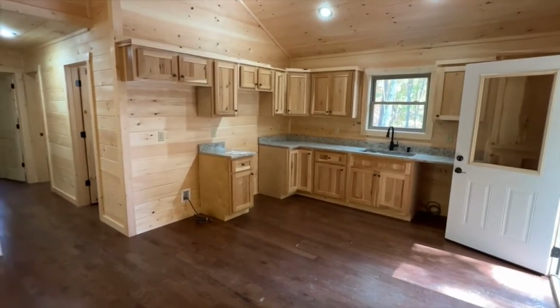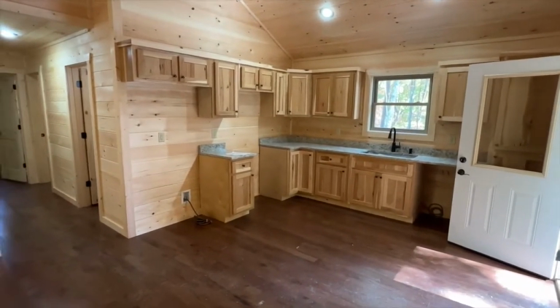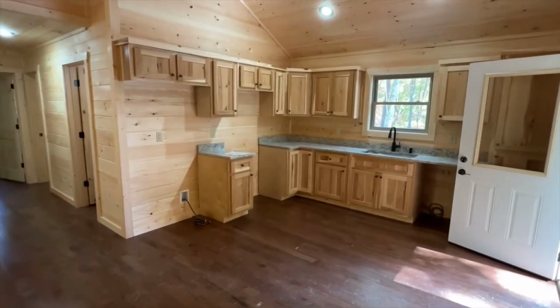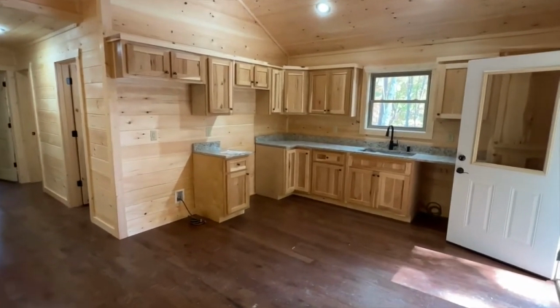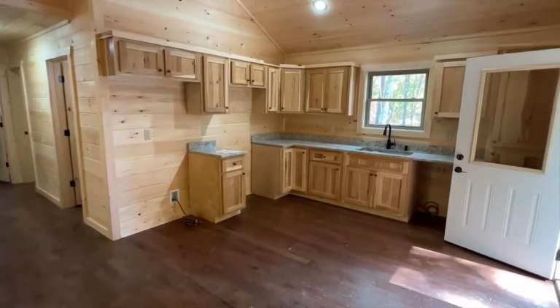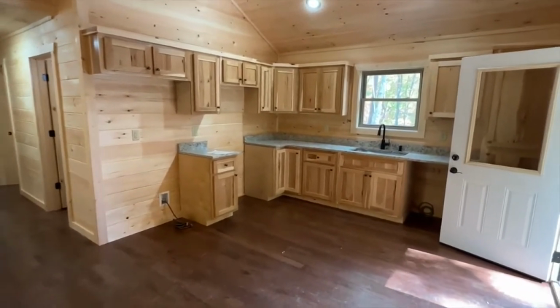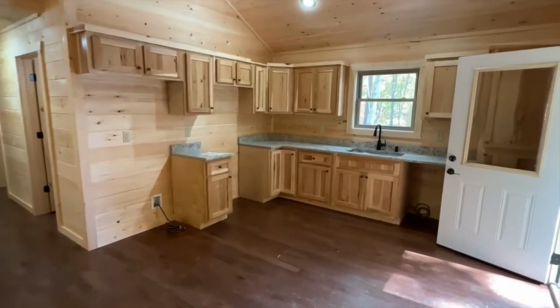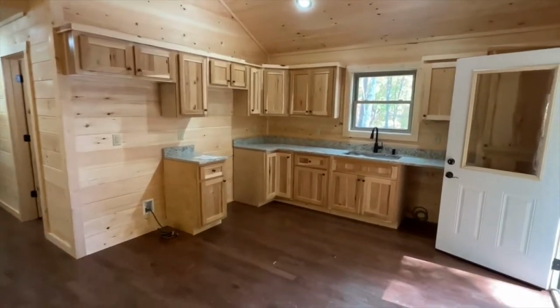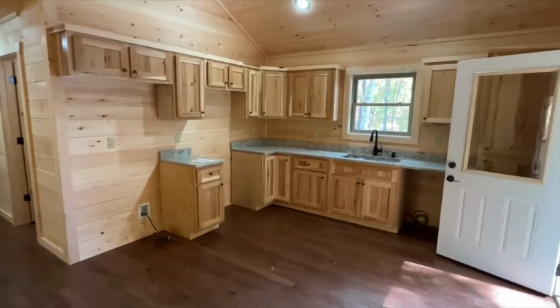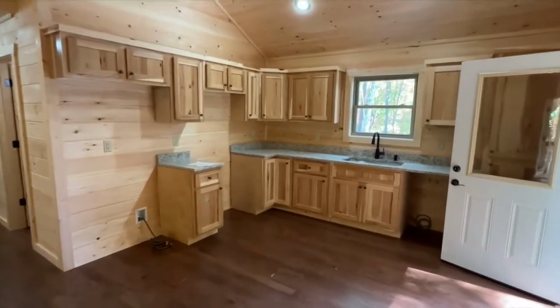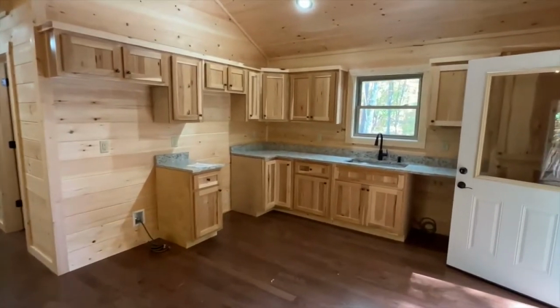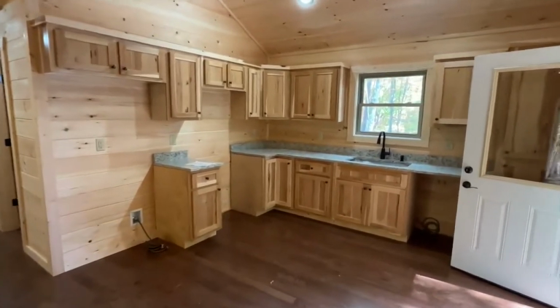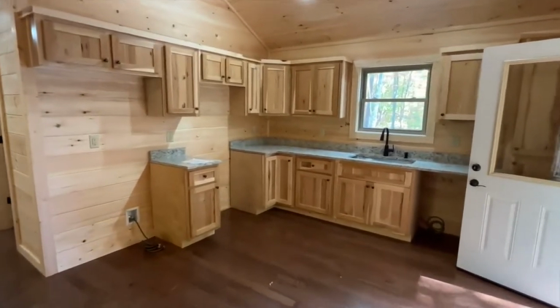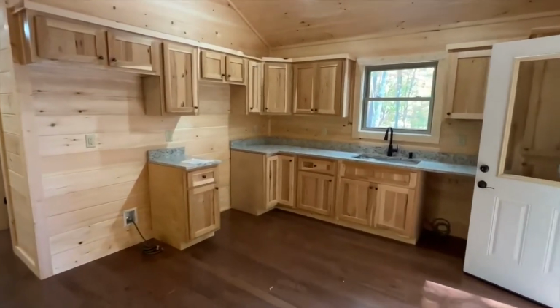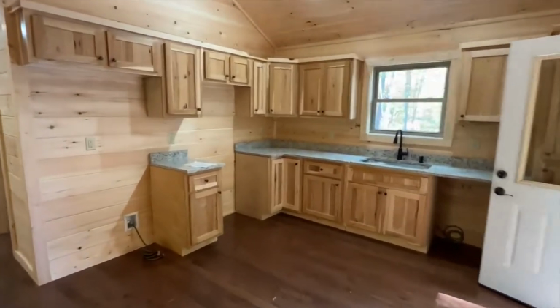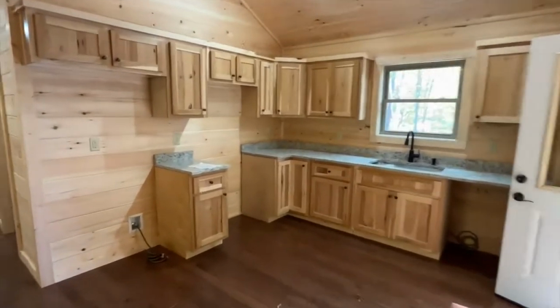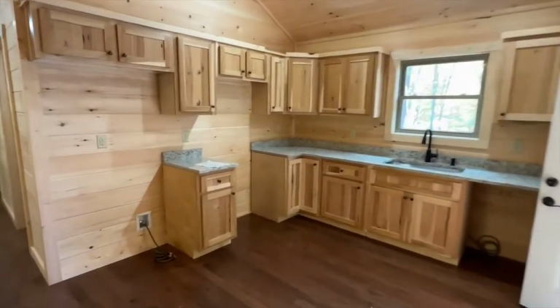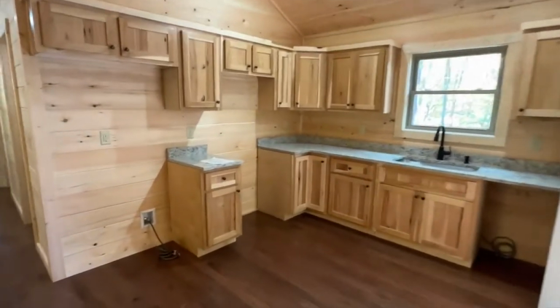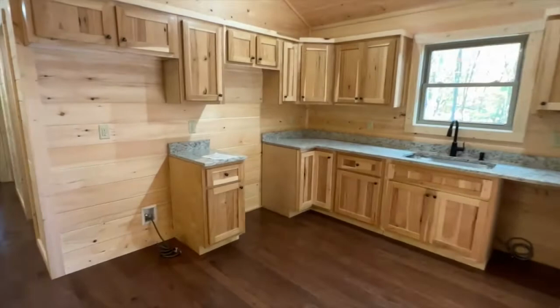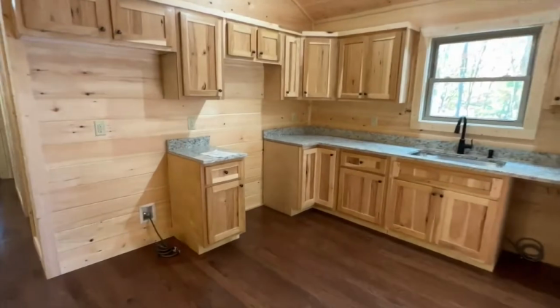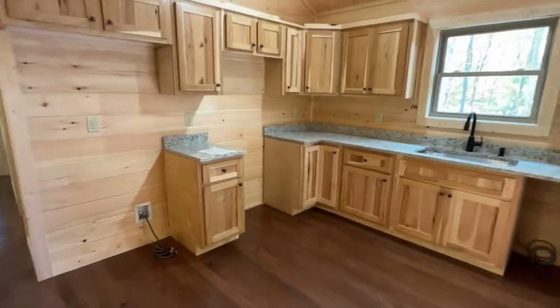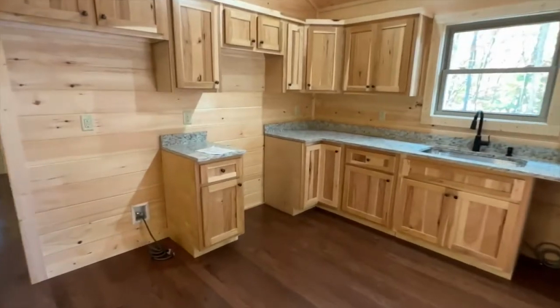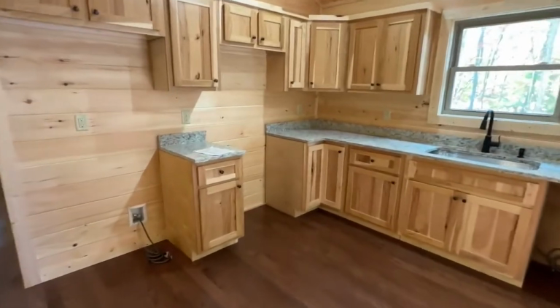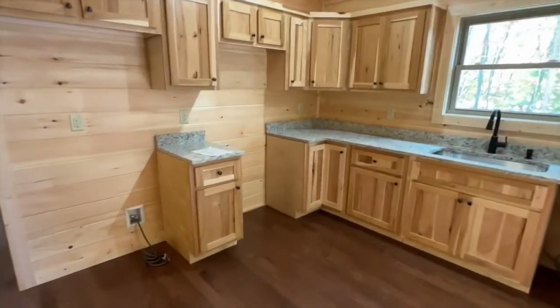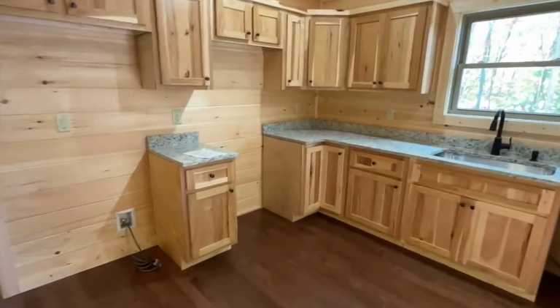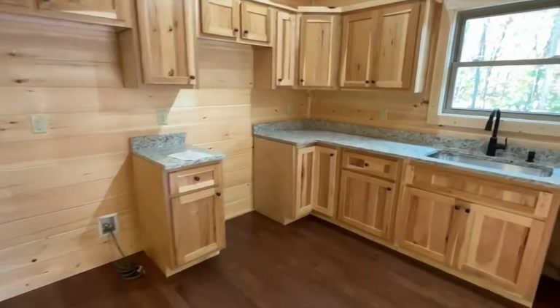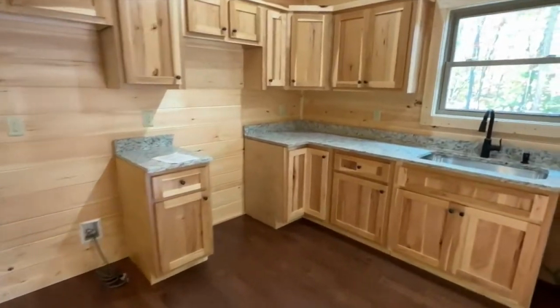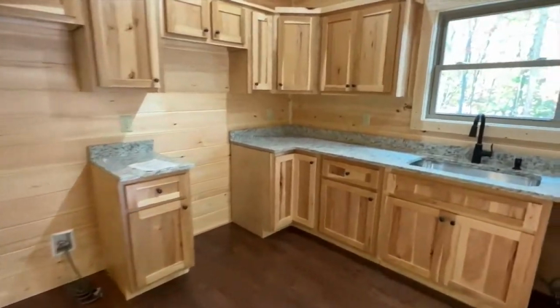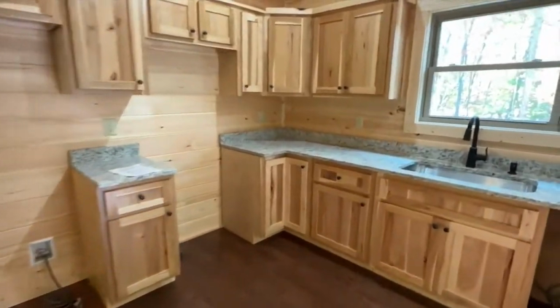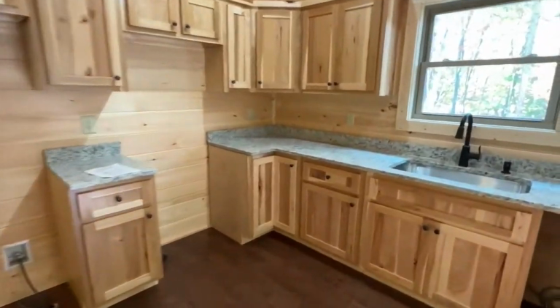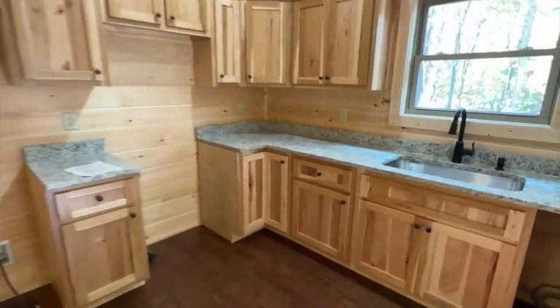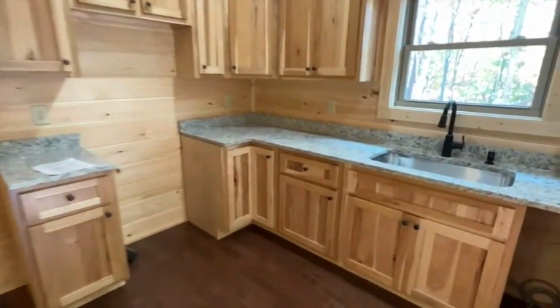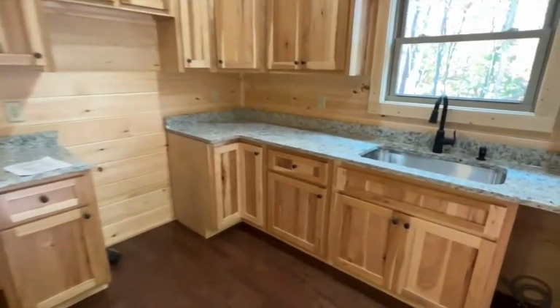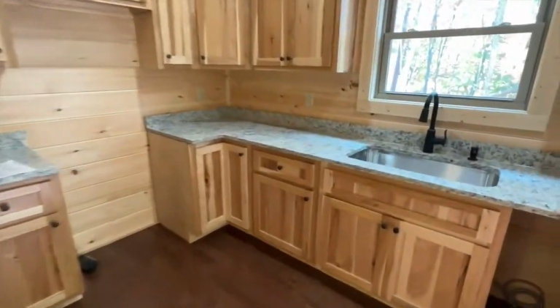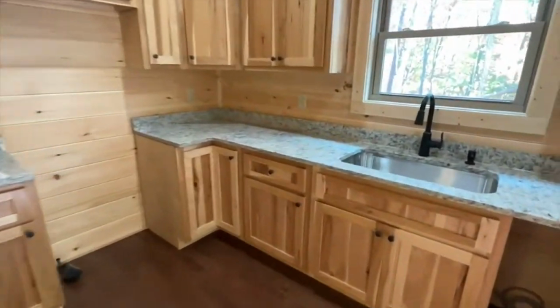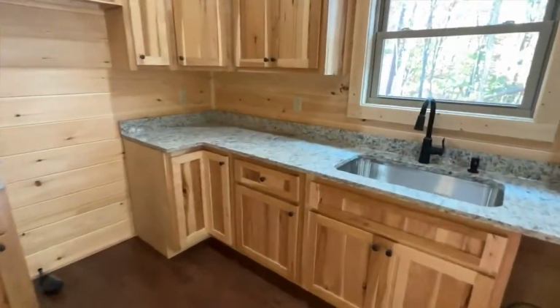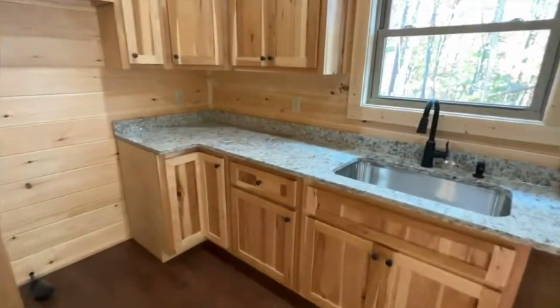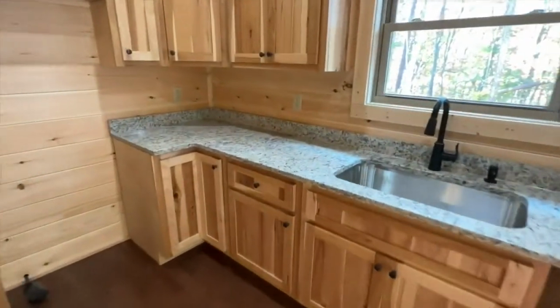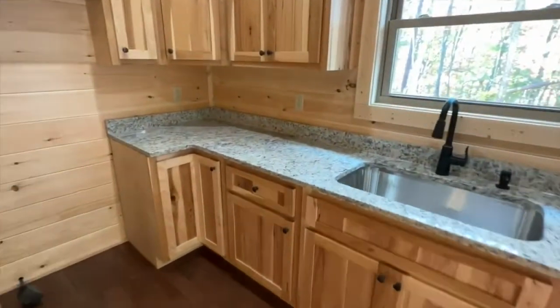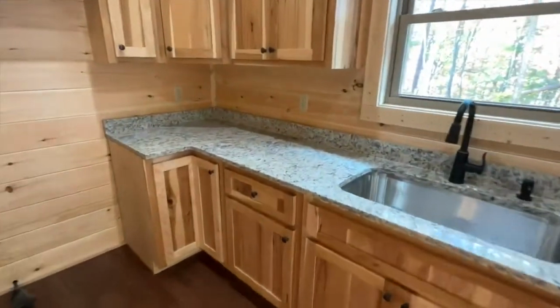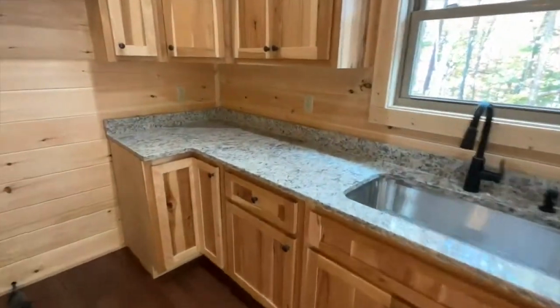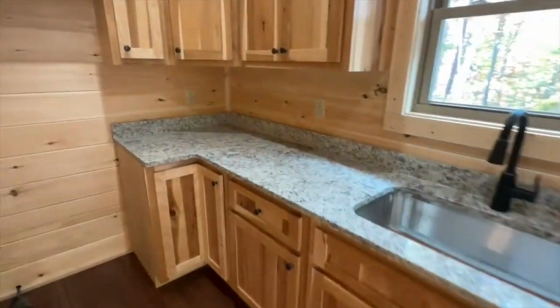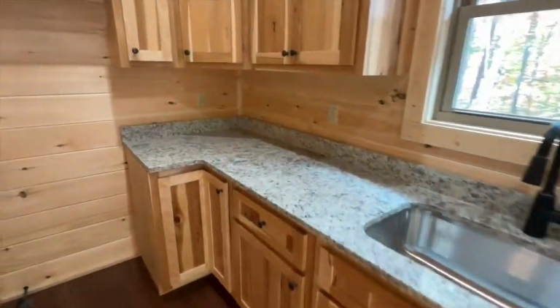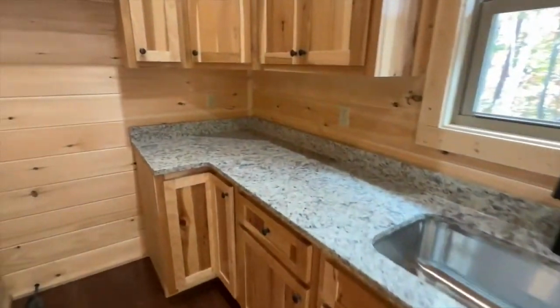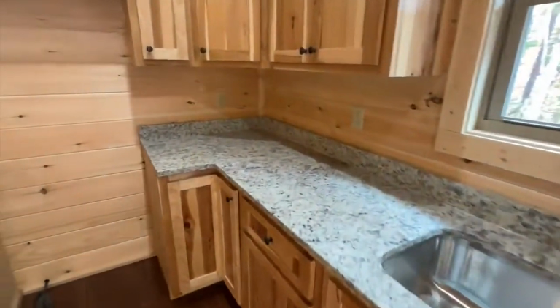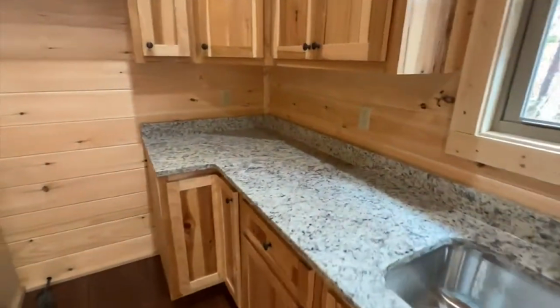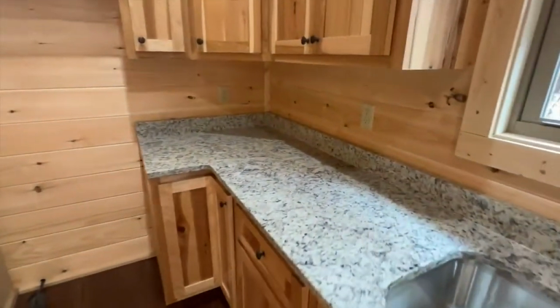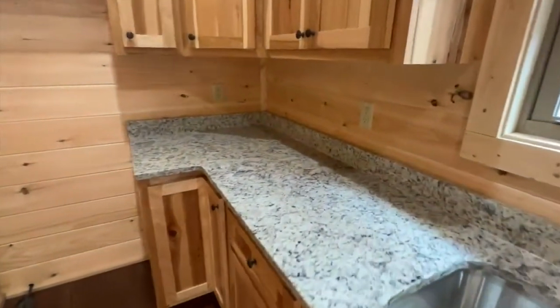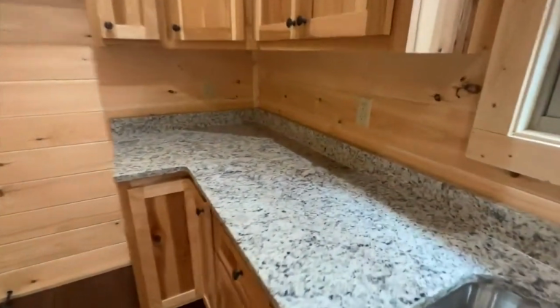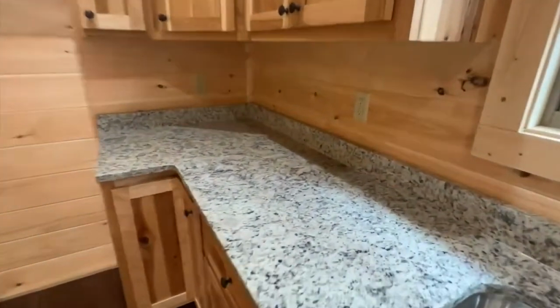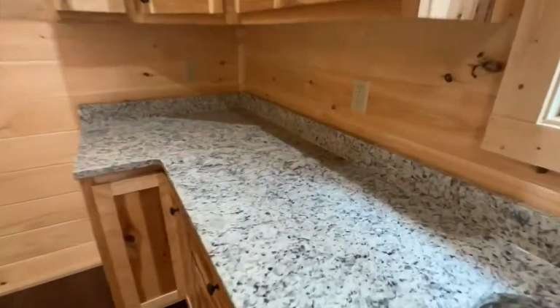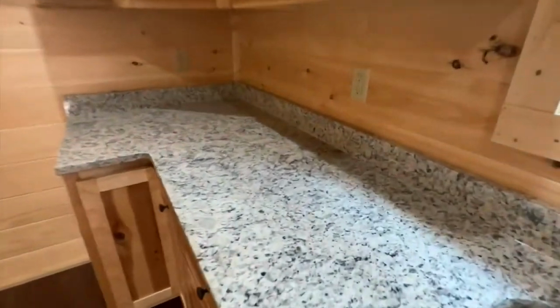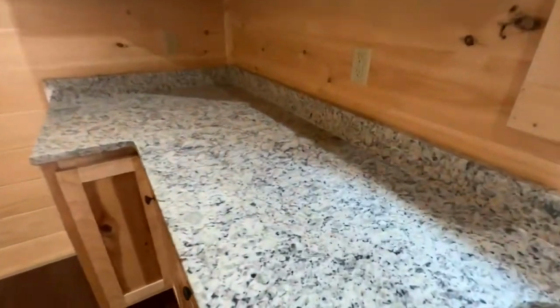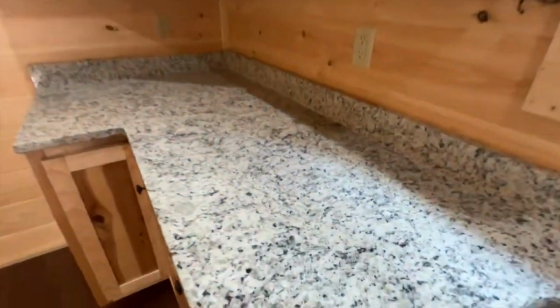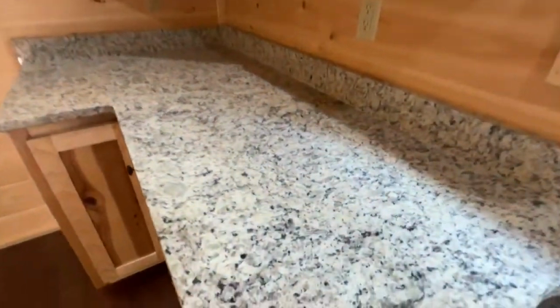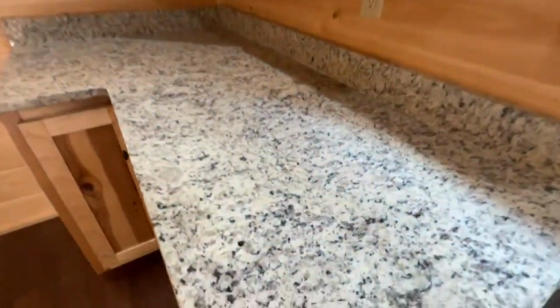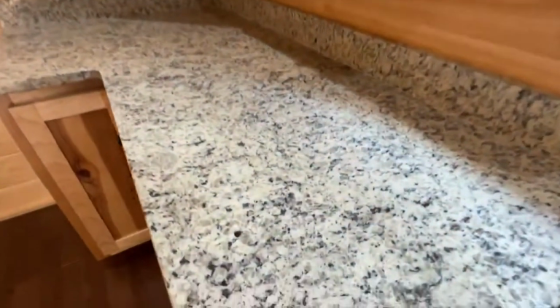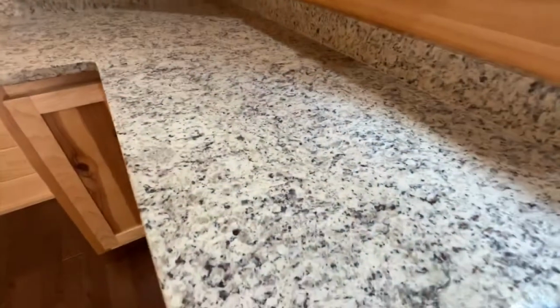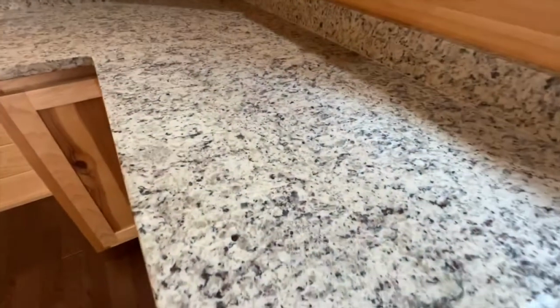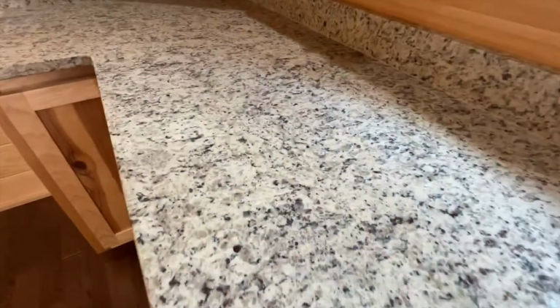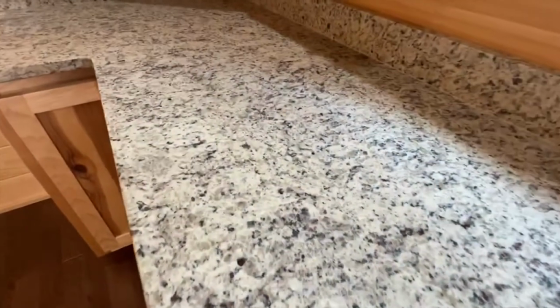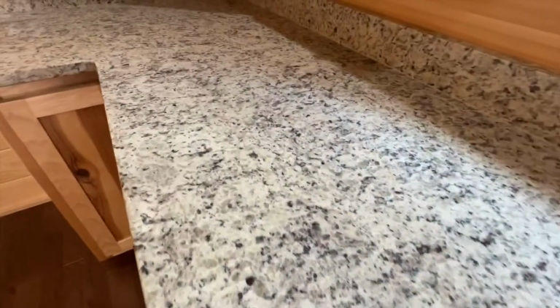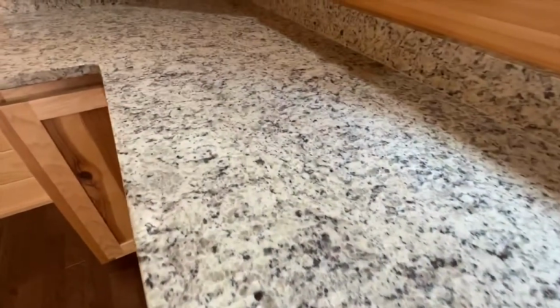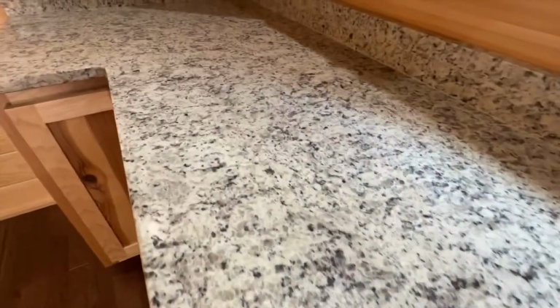Nice custom kitchen with granite countertops. Appliances aren't included, but it is set up for them. Look how pretty that granite is.